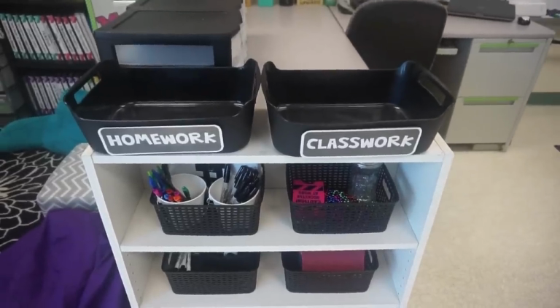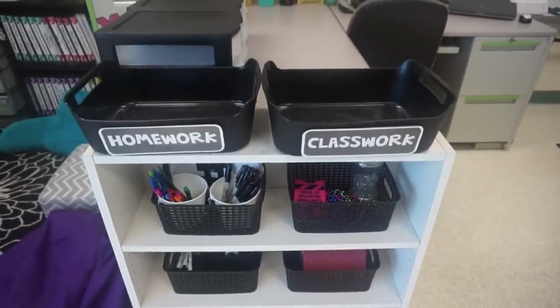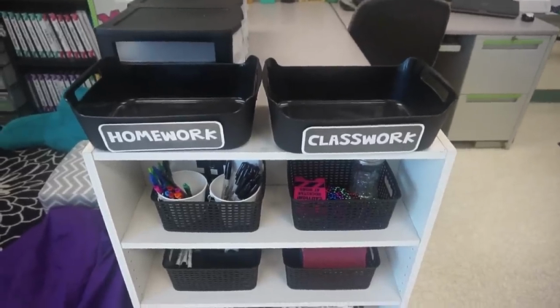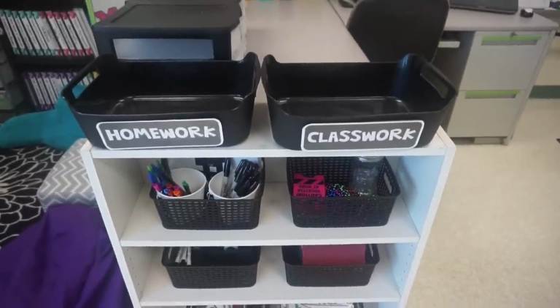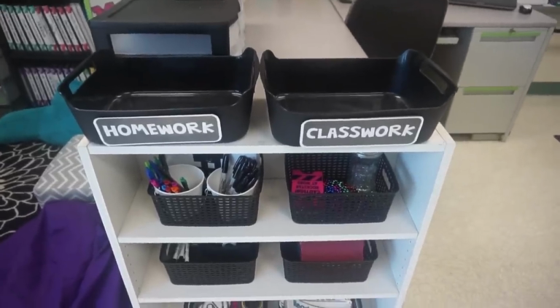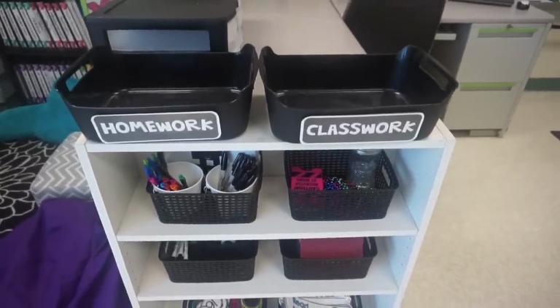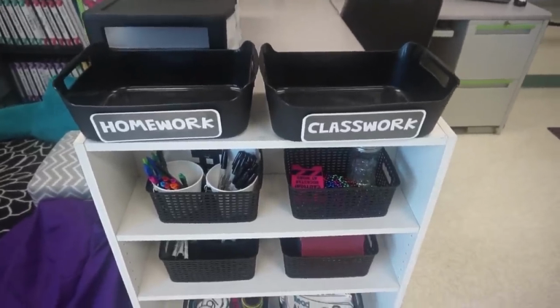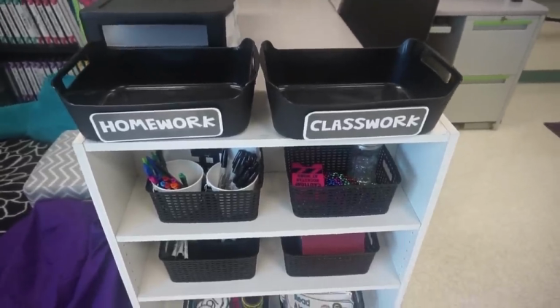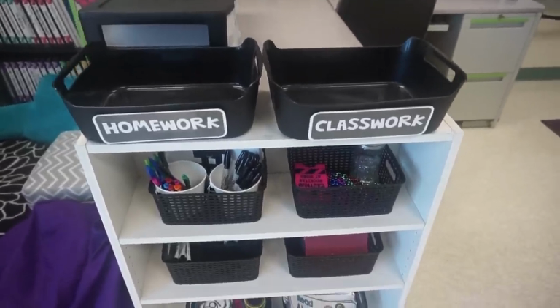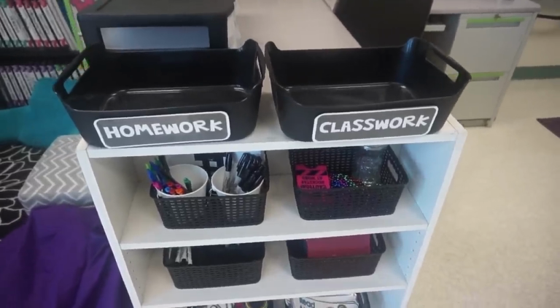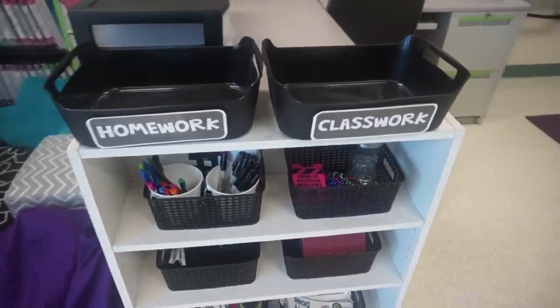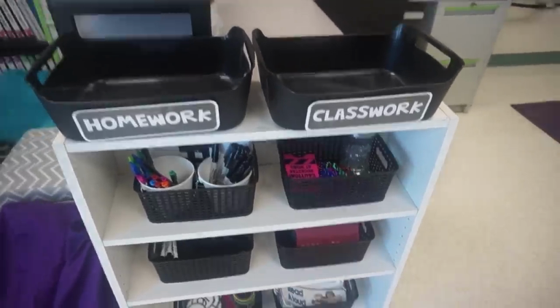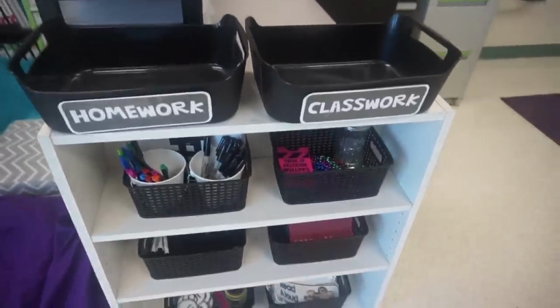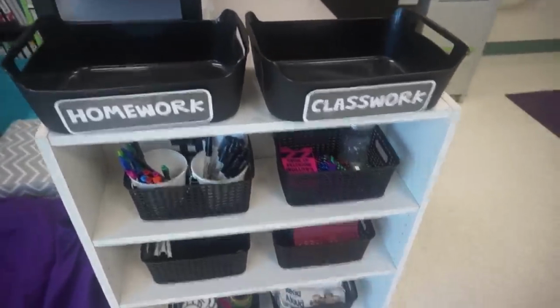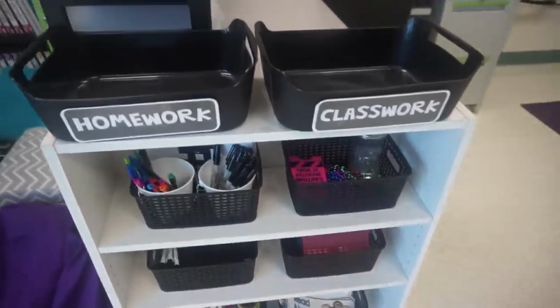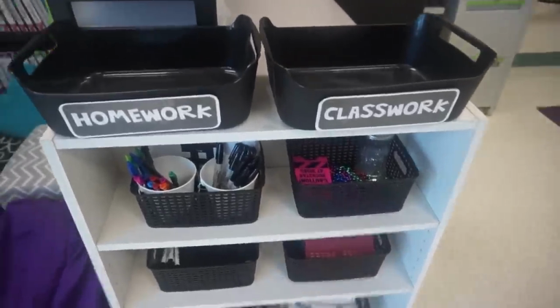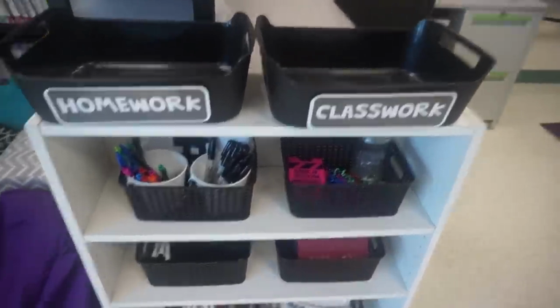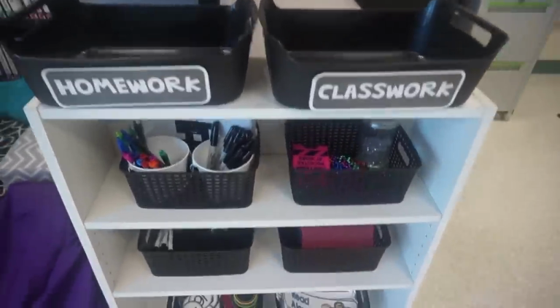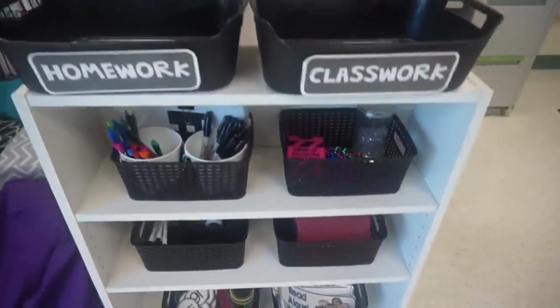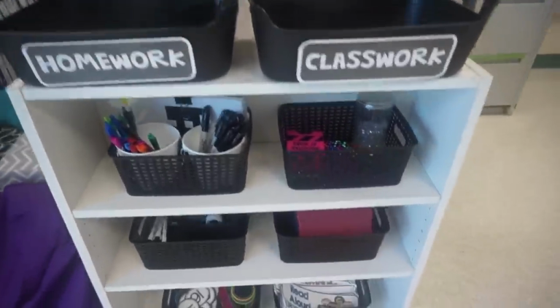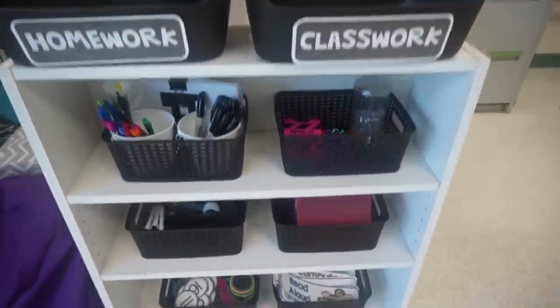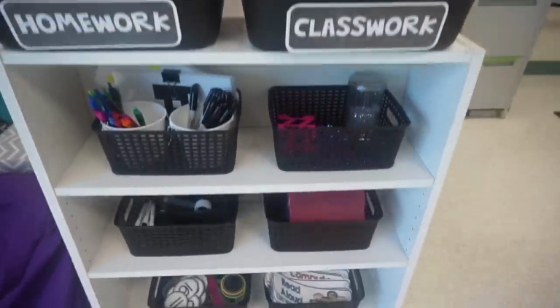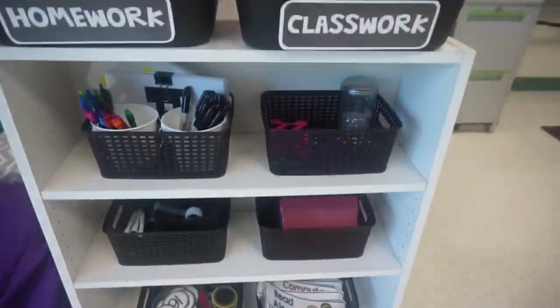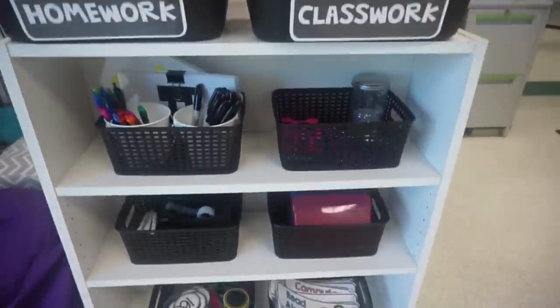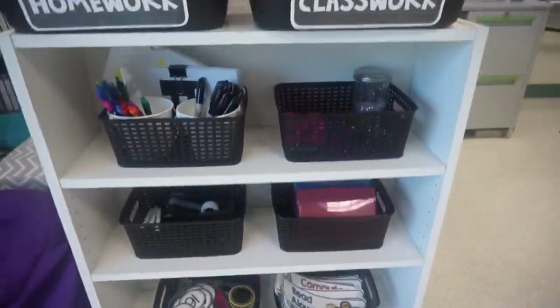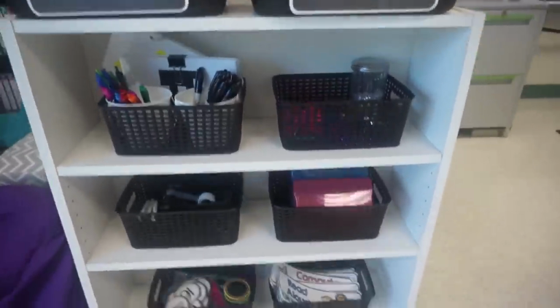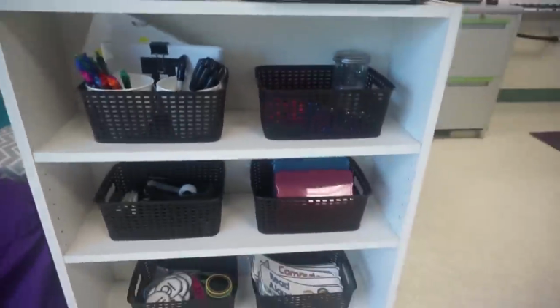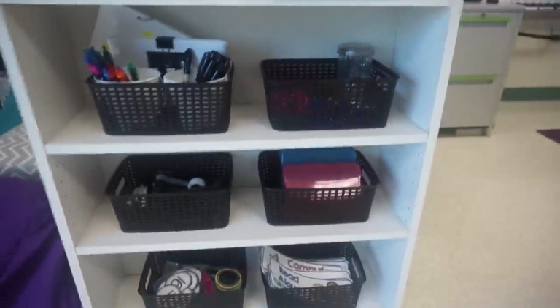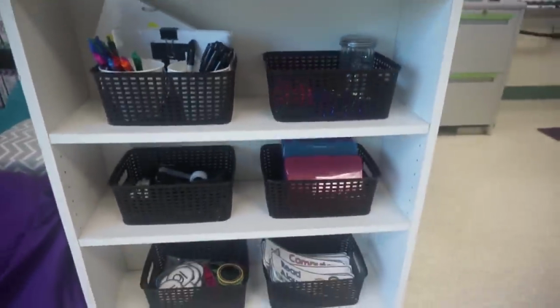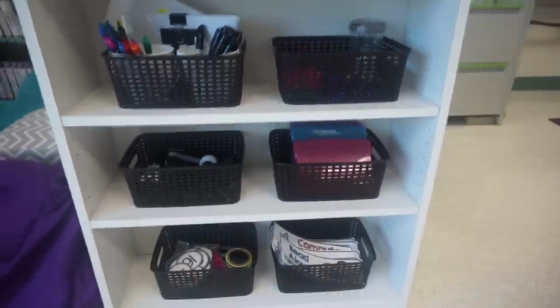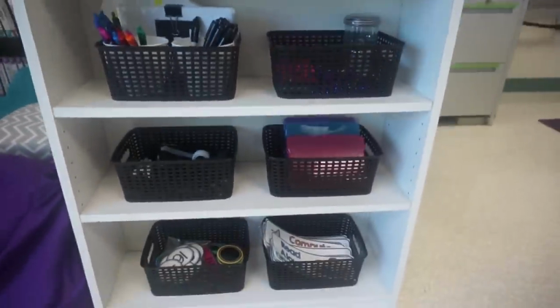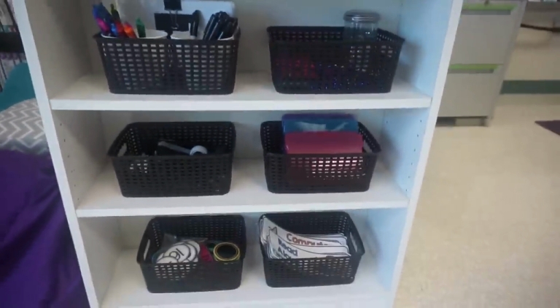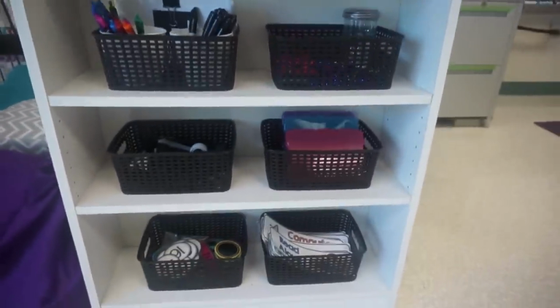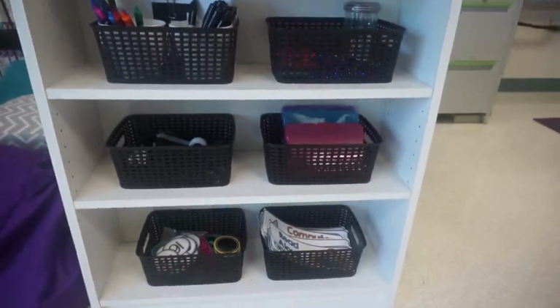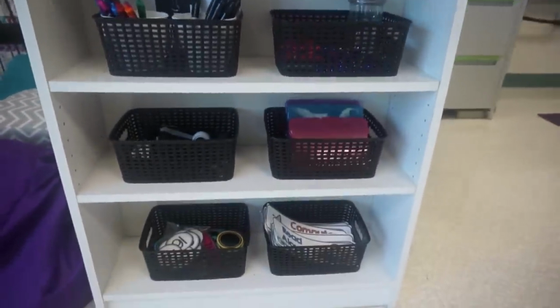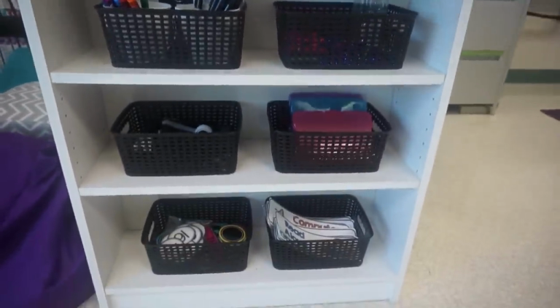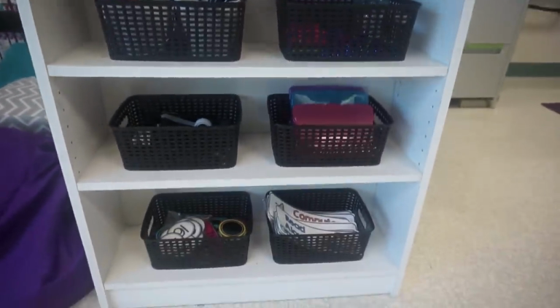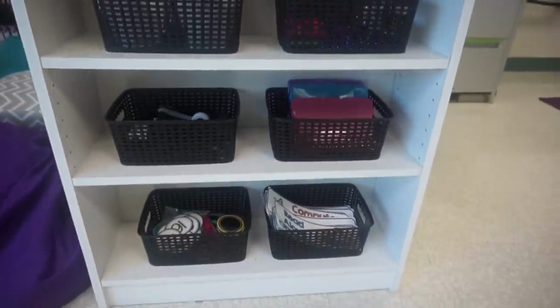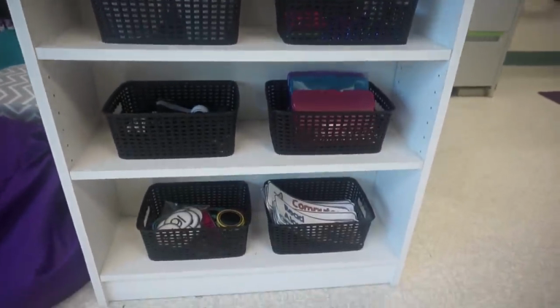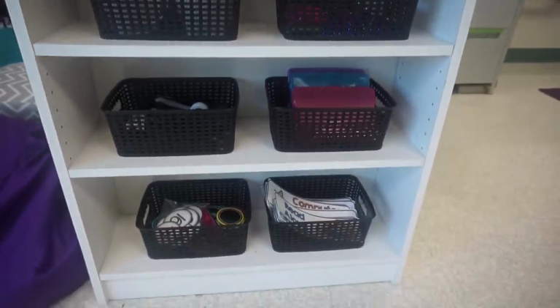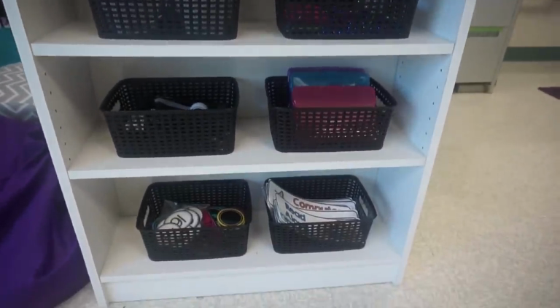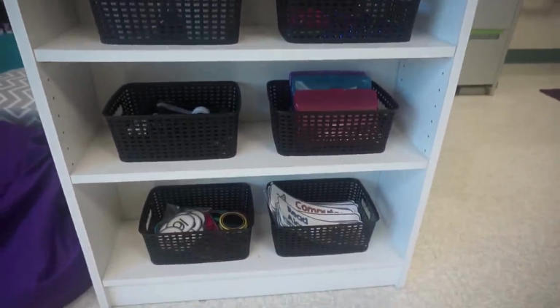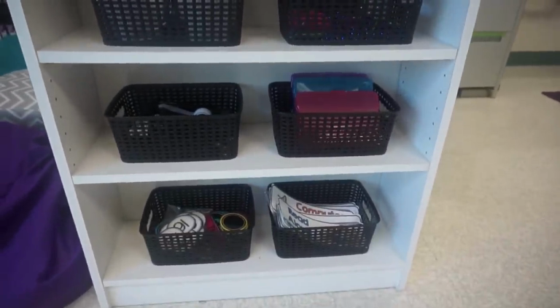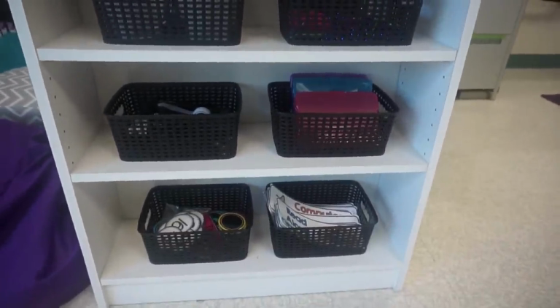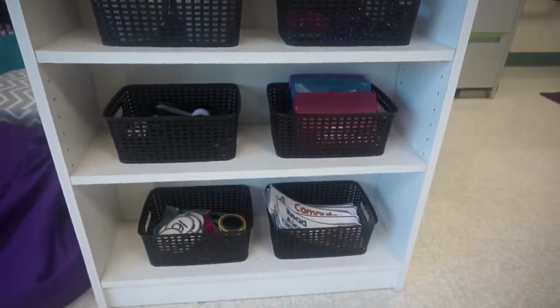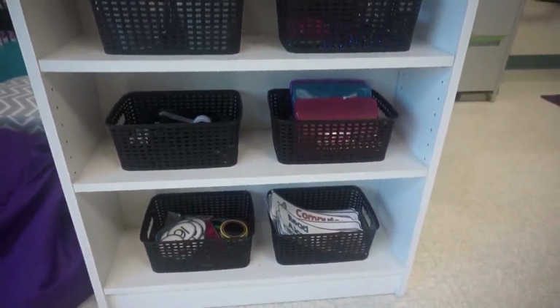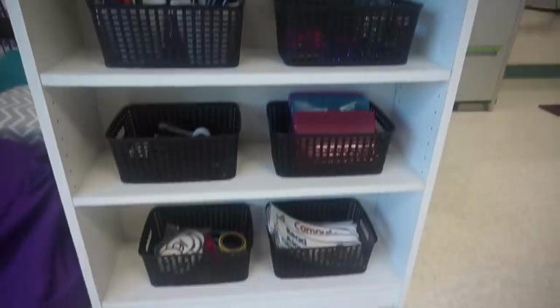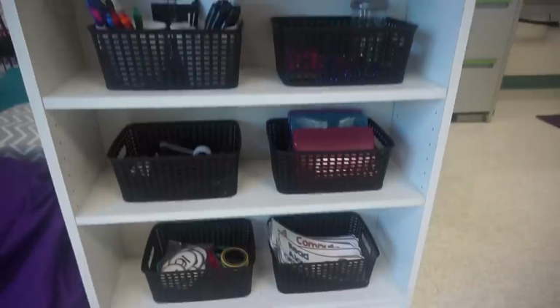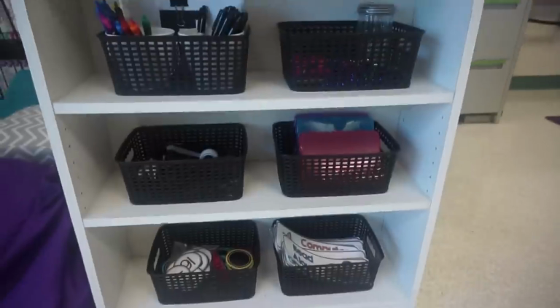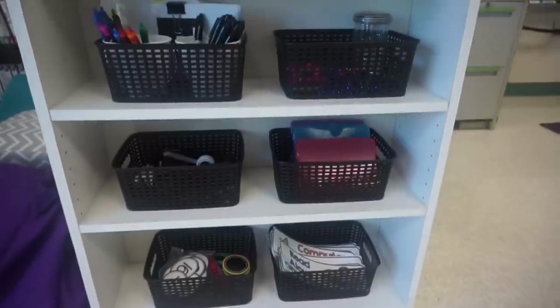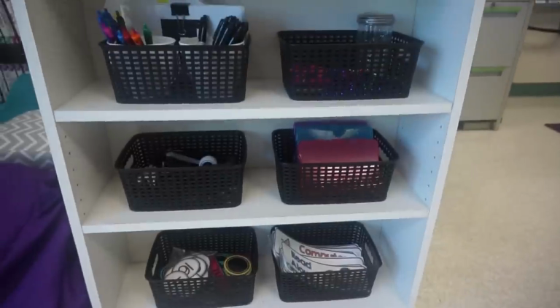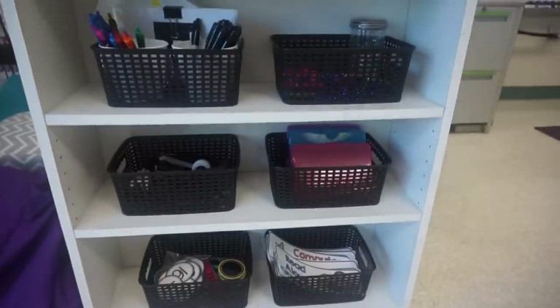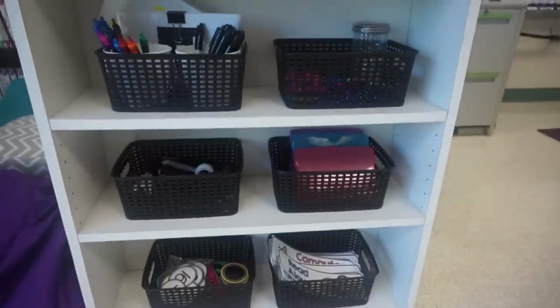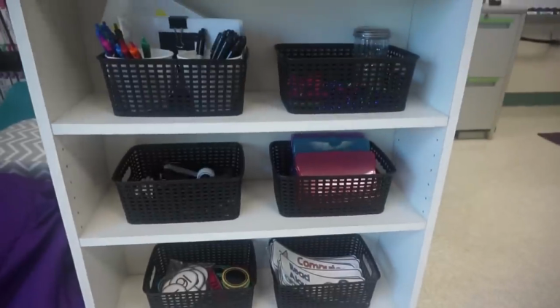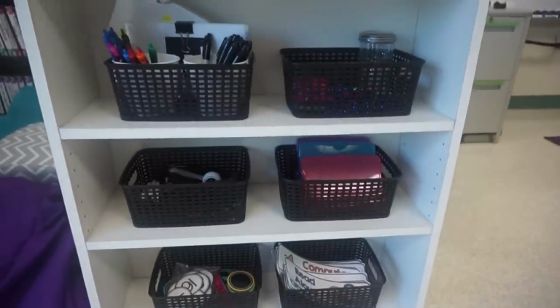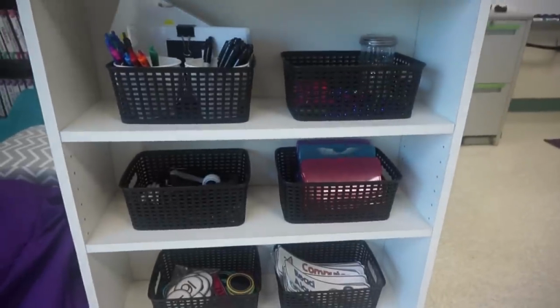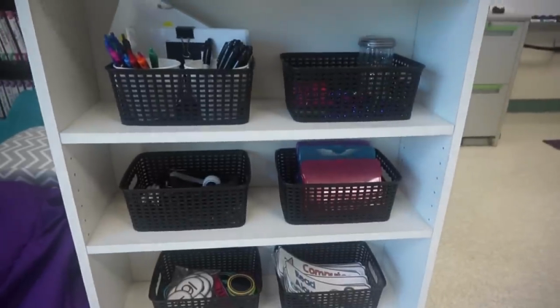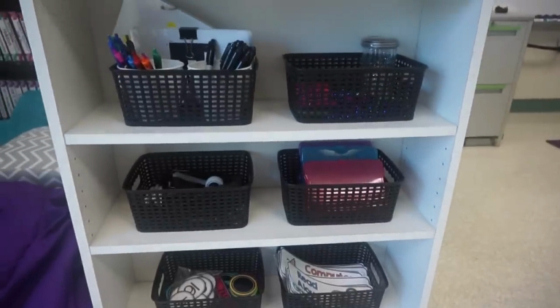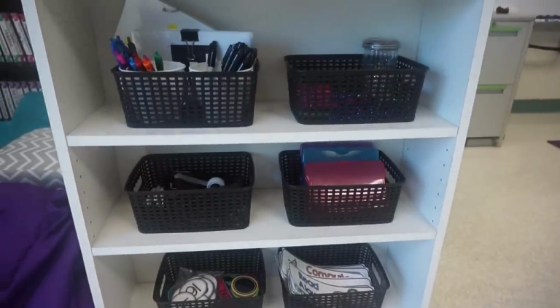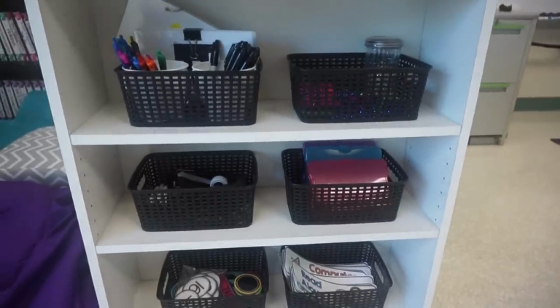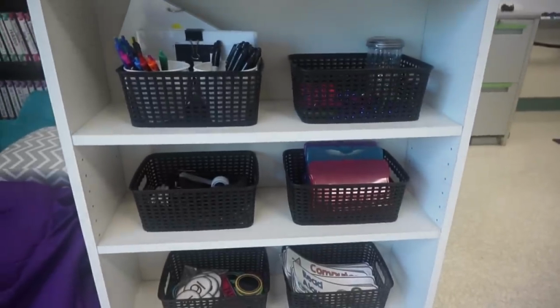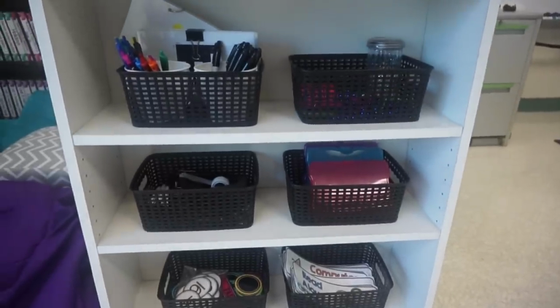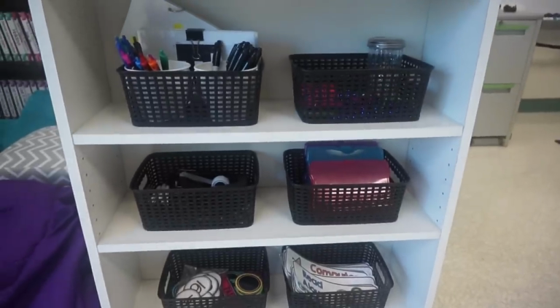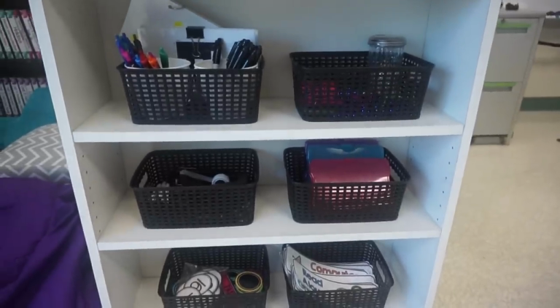At the end of my desk I have this white bookshelf that I think was actually in my bedroom as a child but I brought it into my classroom. I have these bins for turn-in bins — one is for homework and one is for classwork. I think these came from Big Lots or Target, they're about $3 a piece and they work really well — they hold a lot of papers. Down below I have all these black bins that also came from Big Lots.